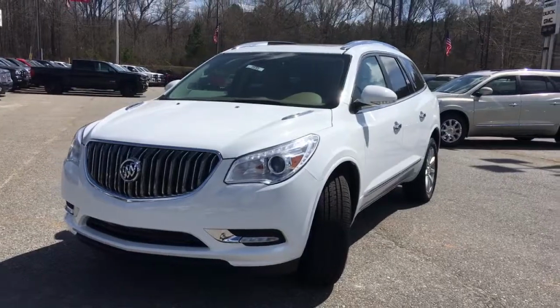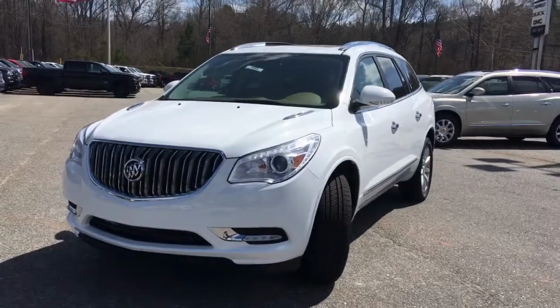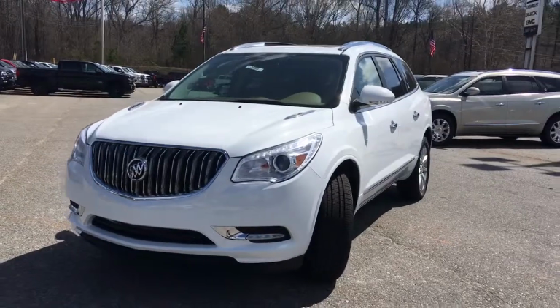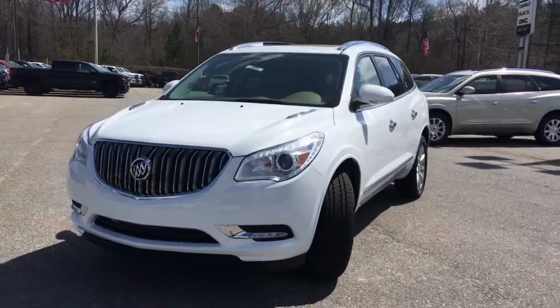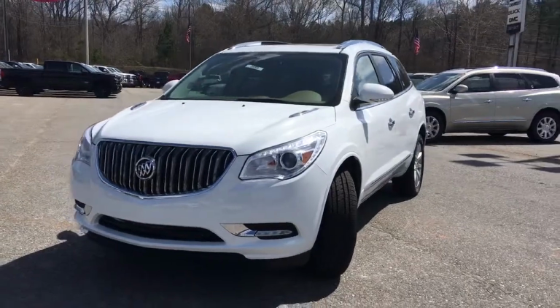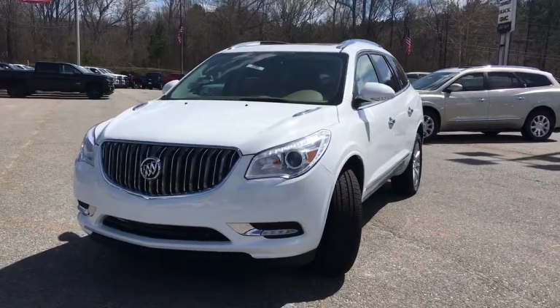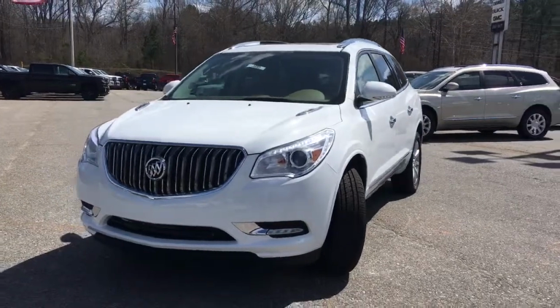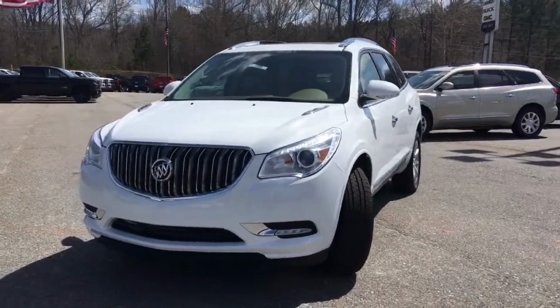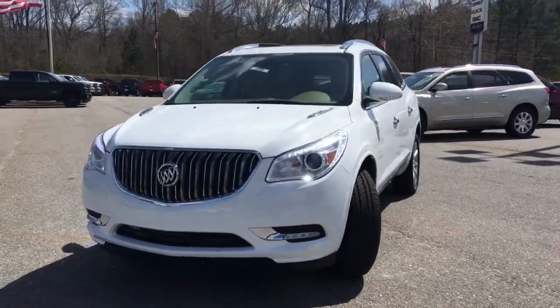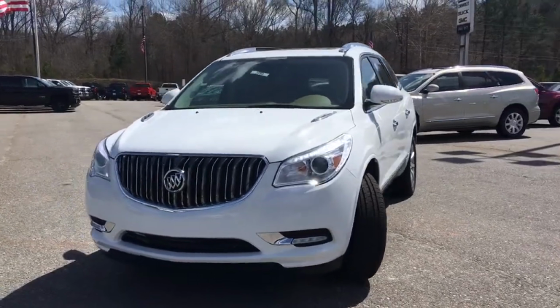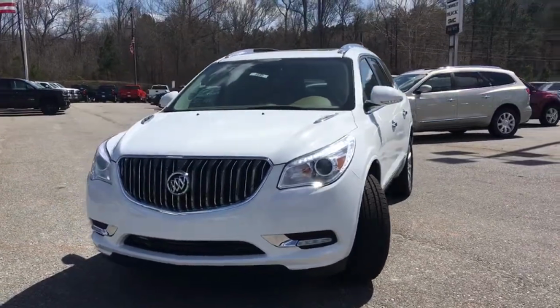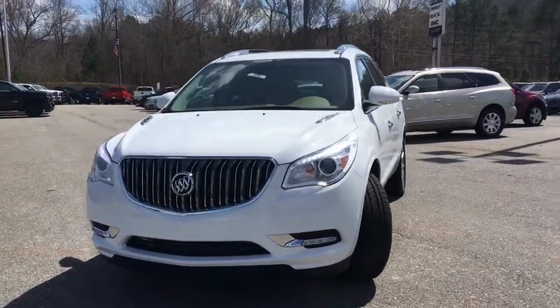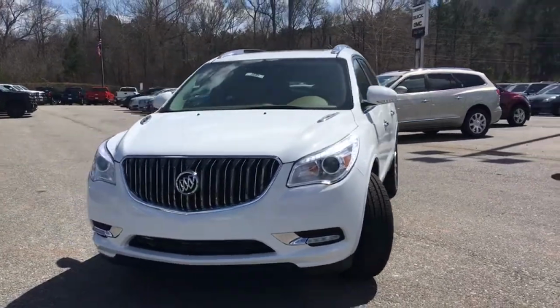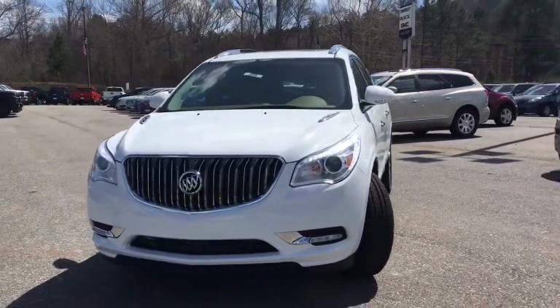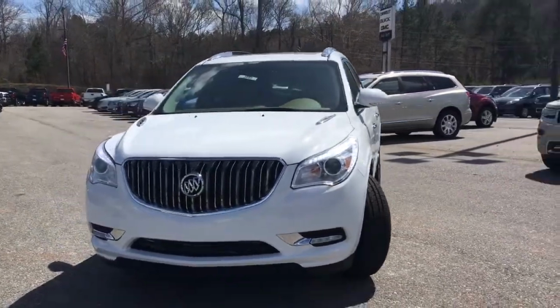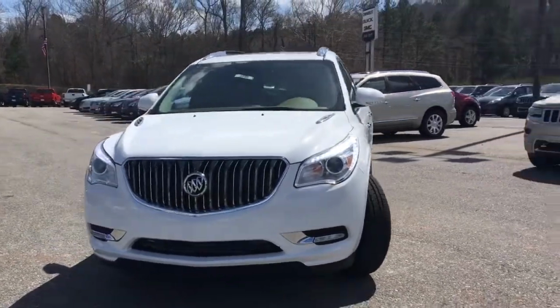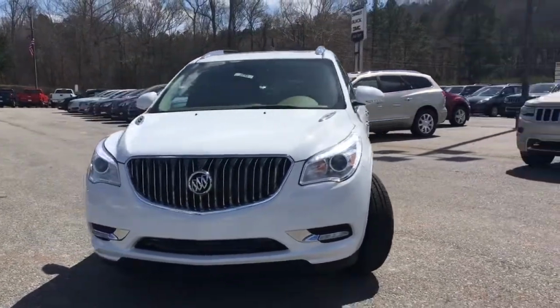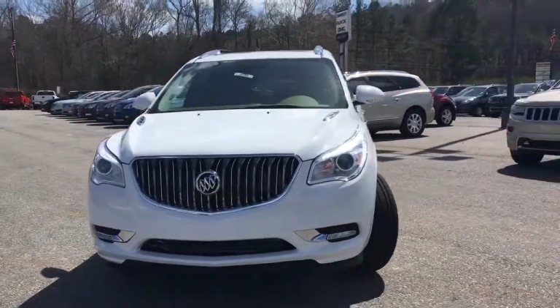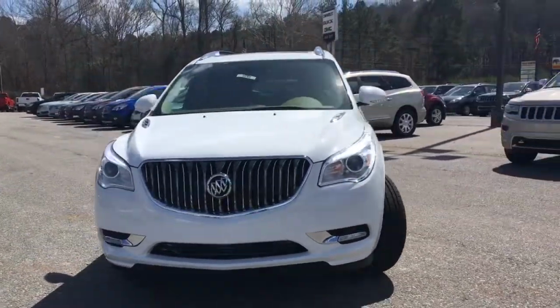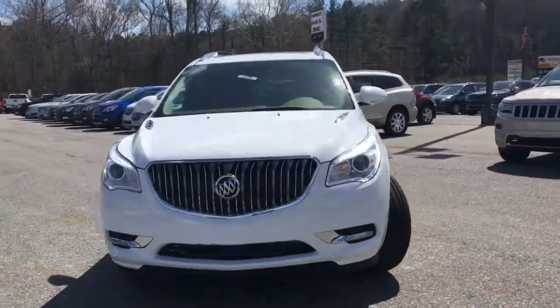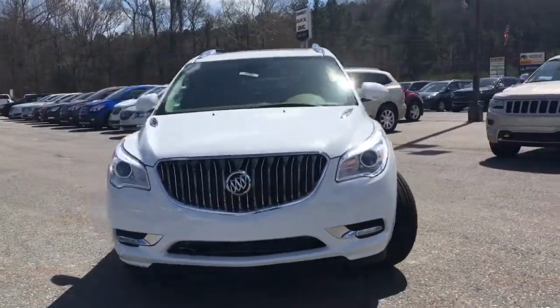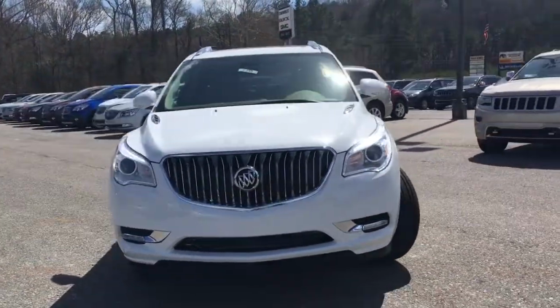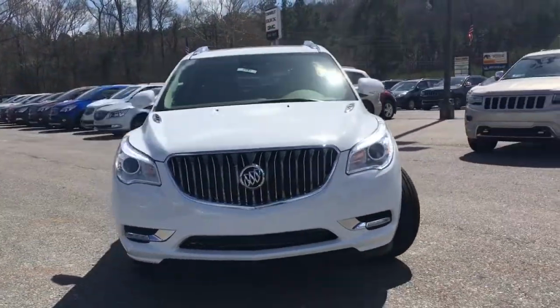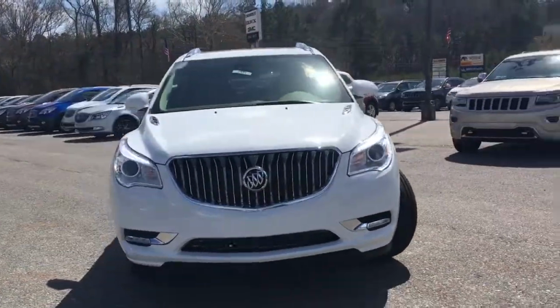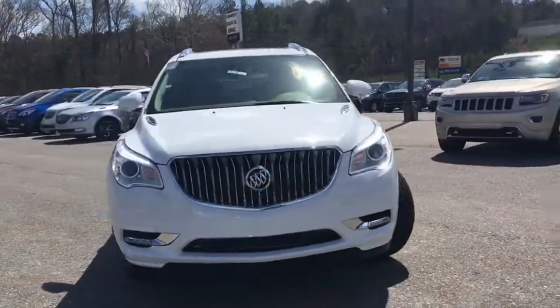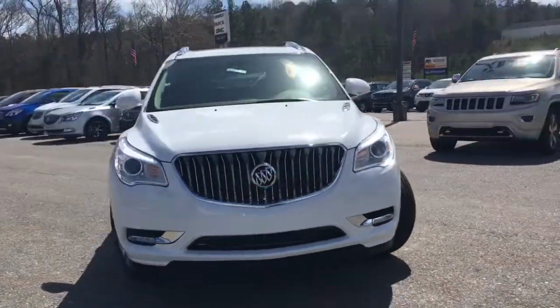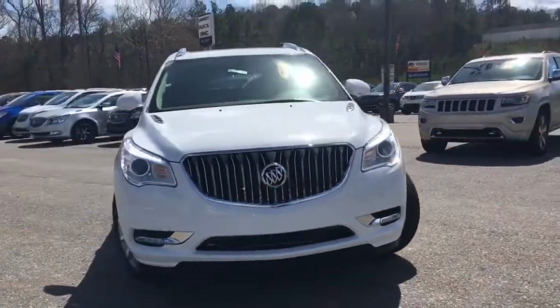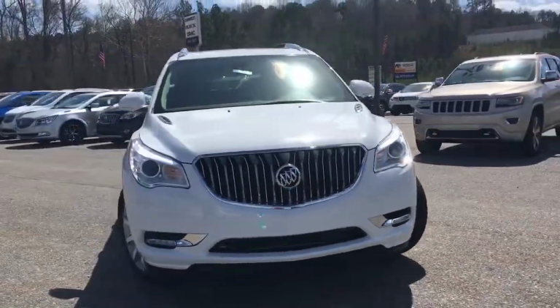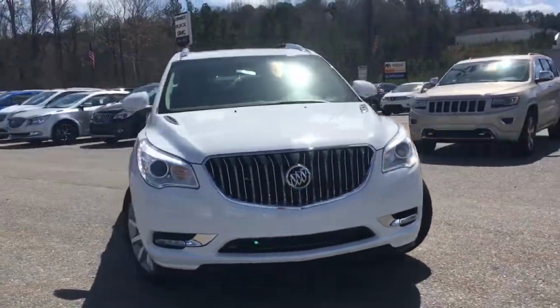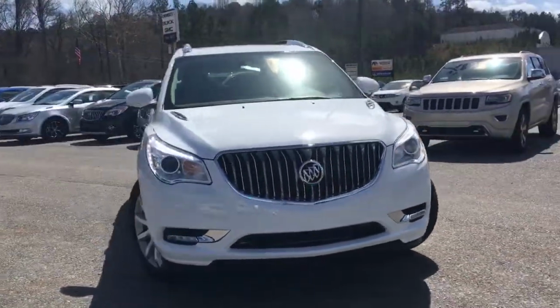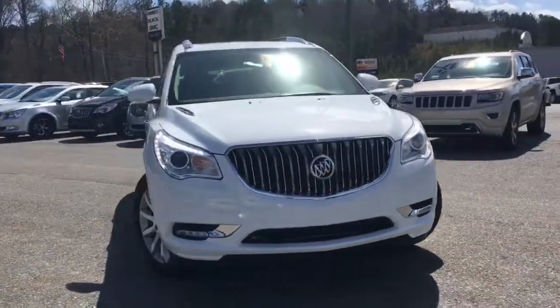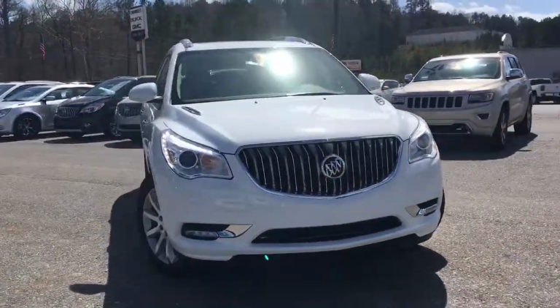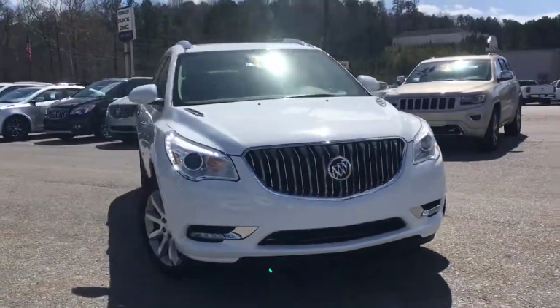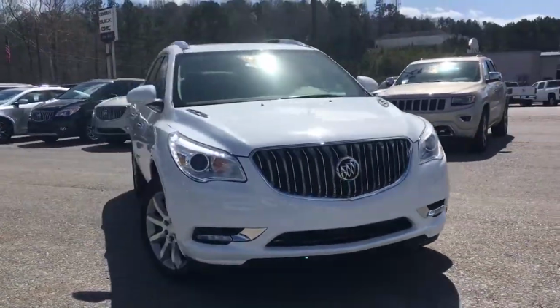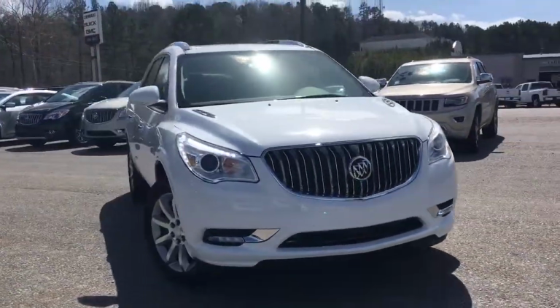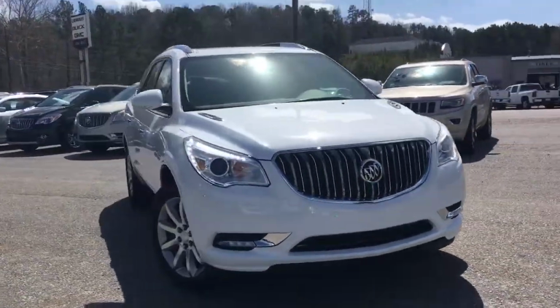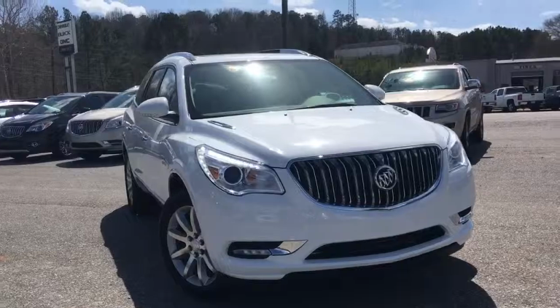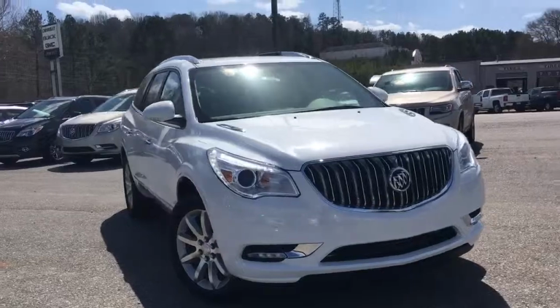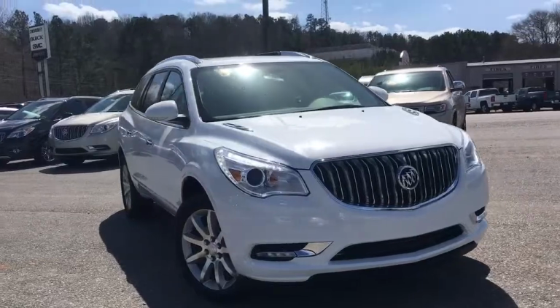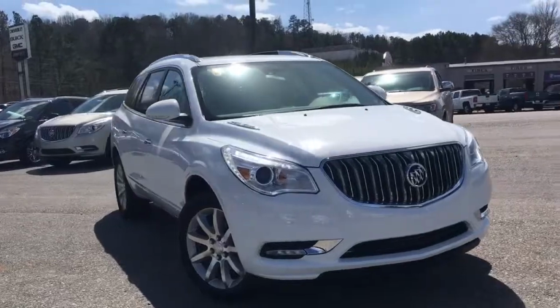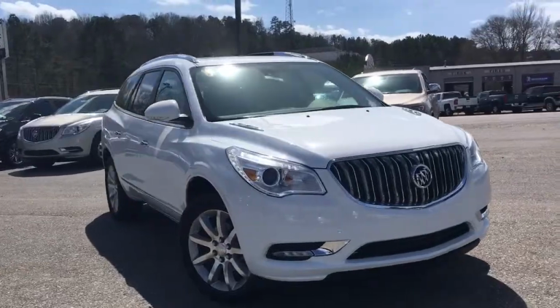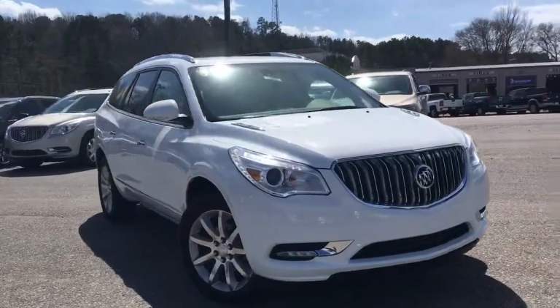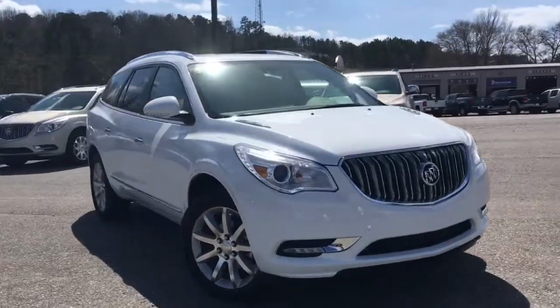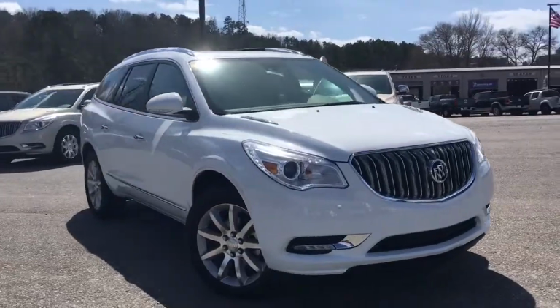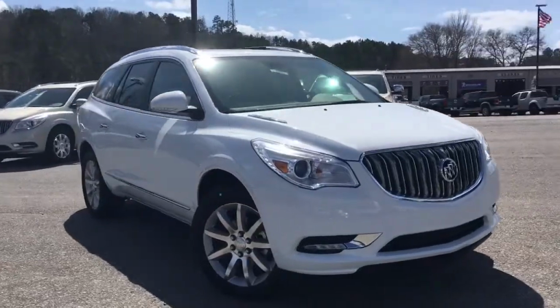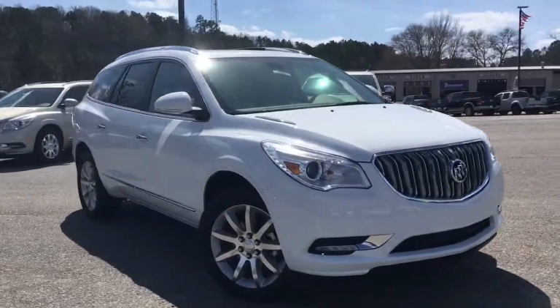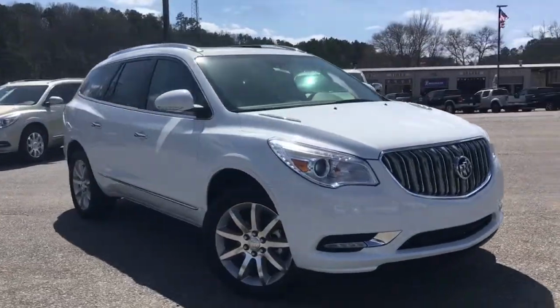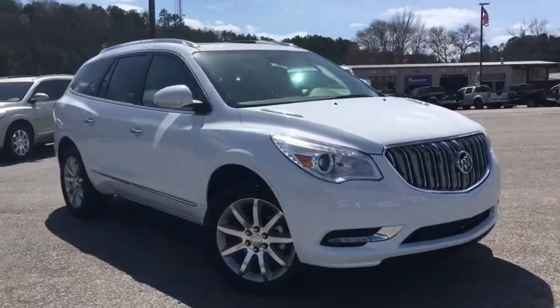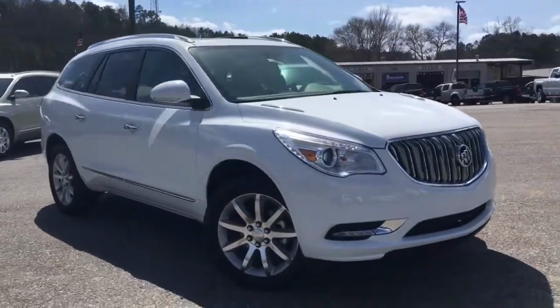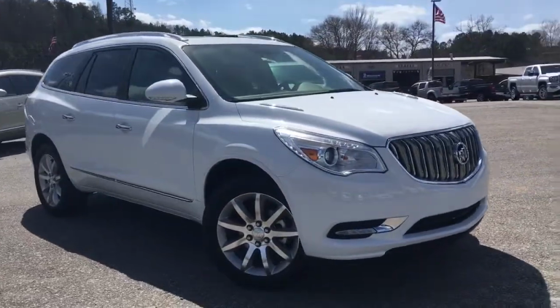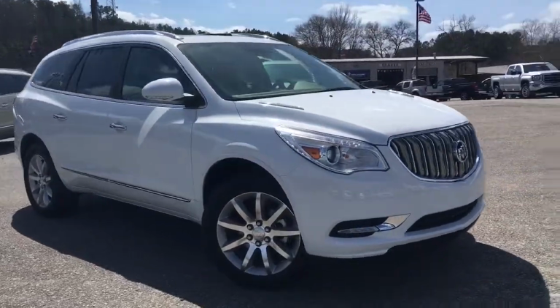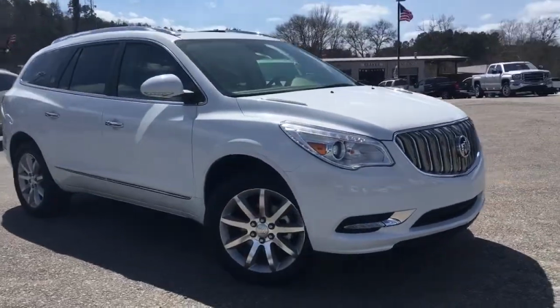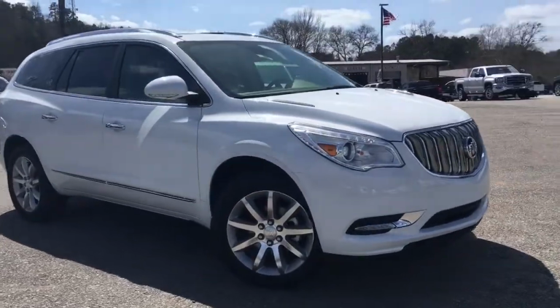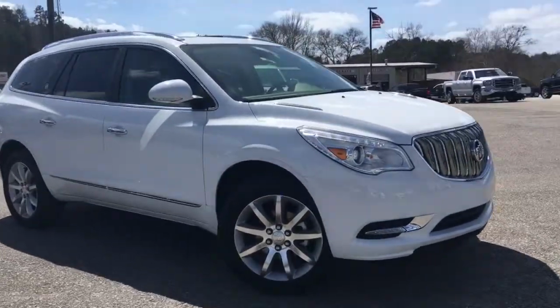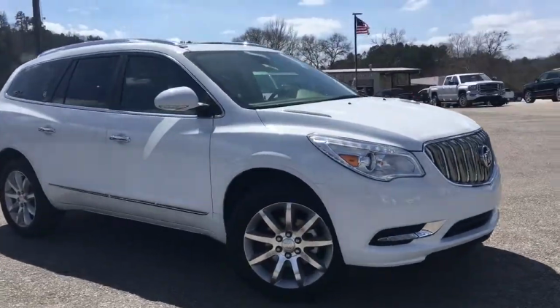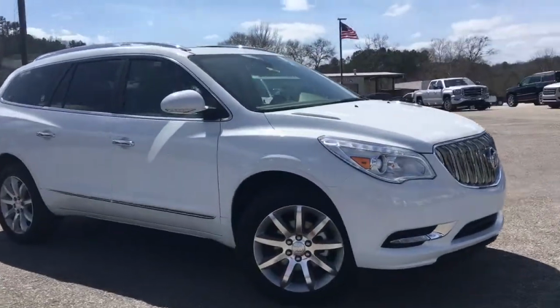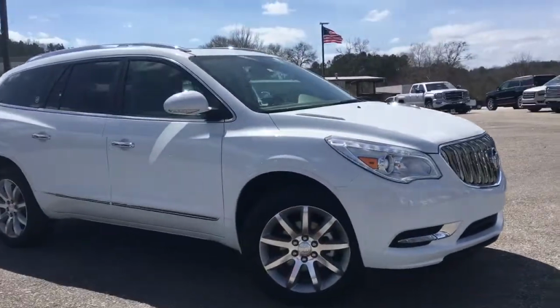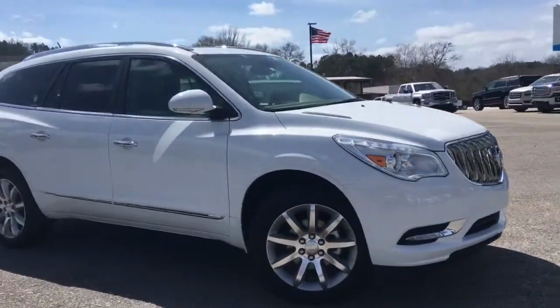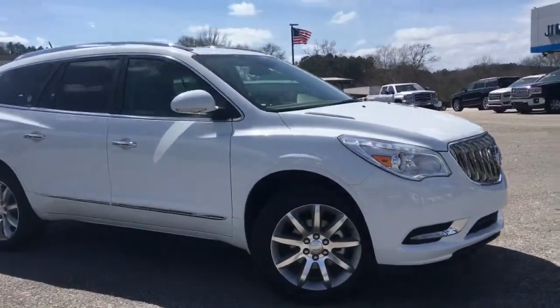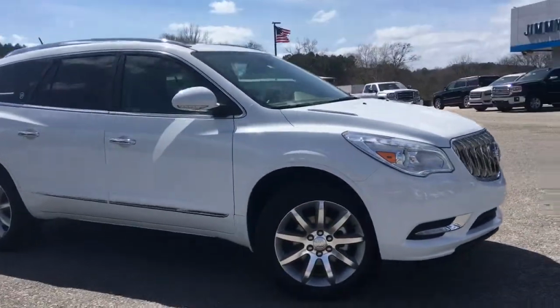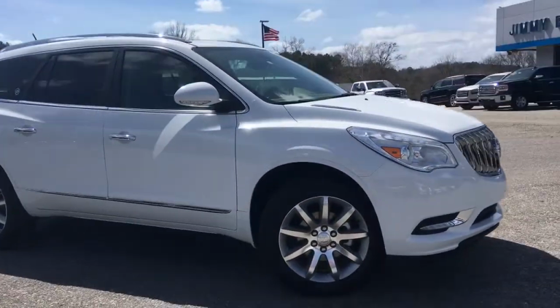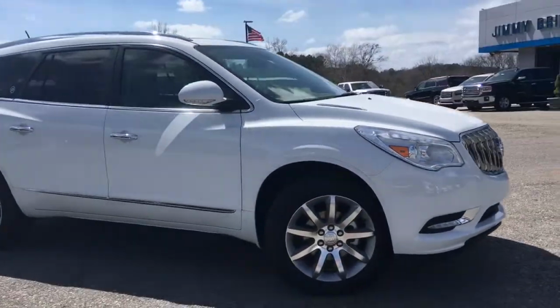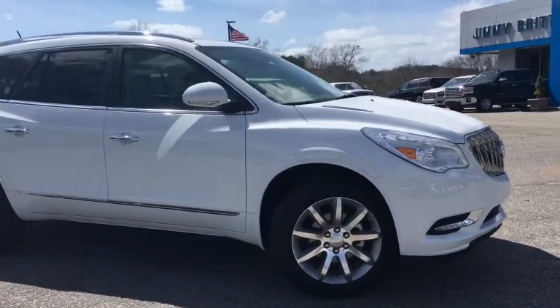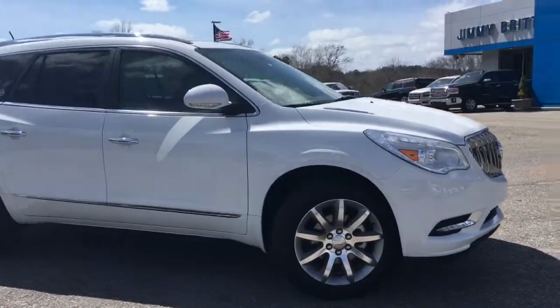Hey Ms. Norris. This is Uncle Perez with Jimmy Britt Chevrolet. I'm going to do a walk-around video on this 2016 Buick Enclave.